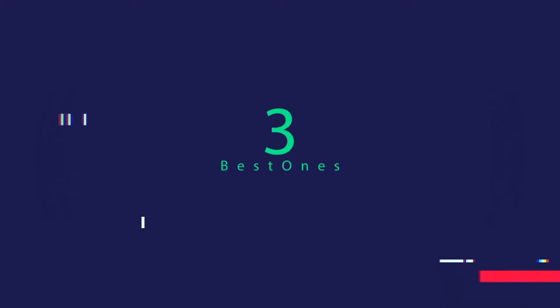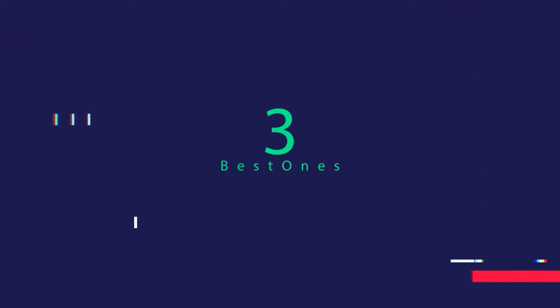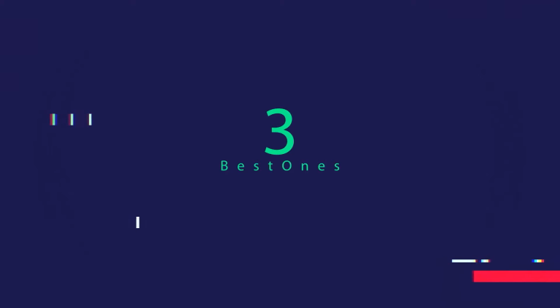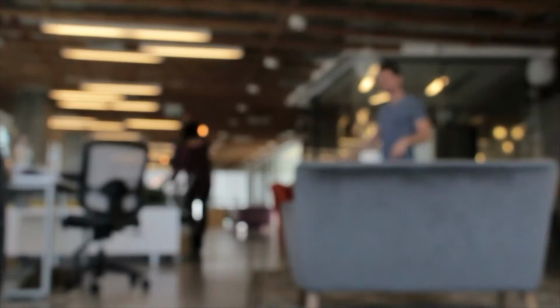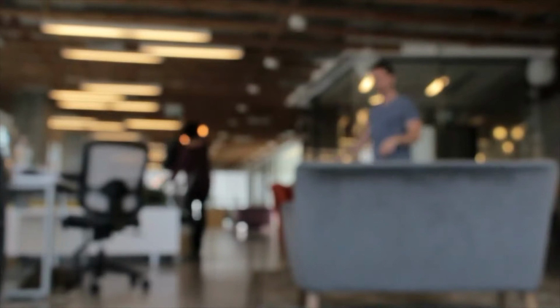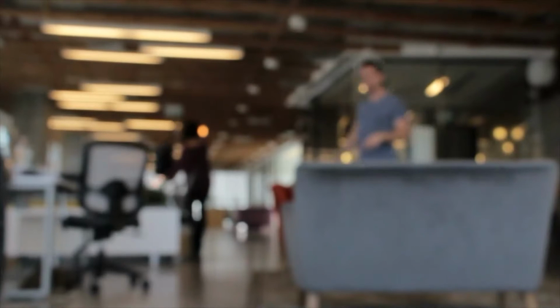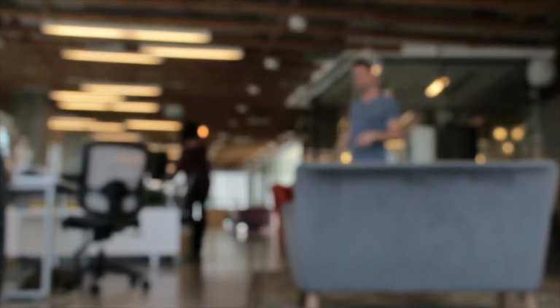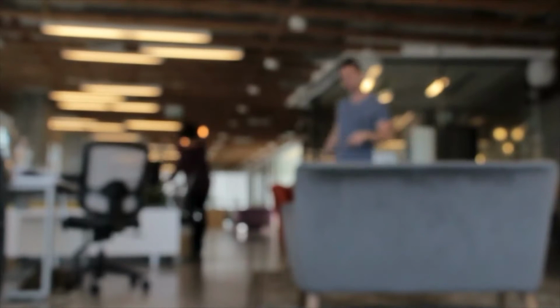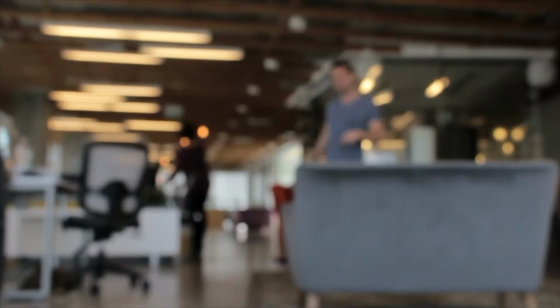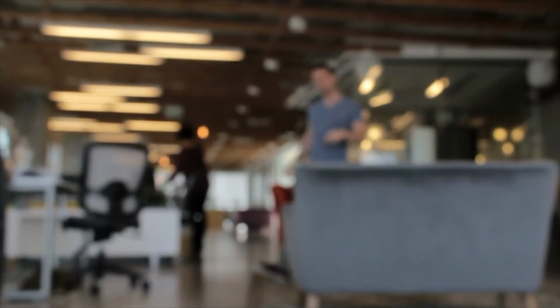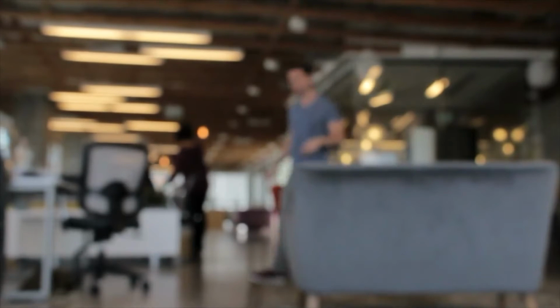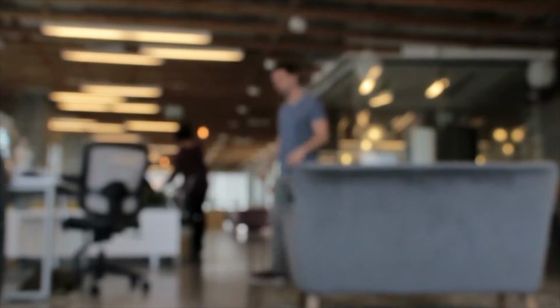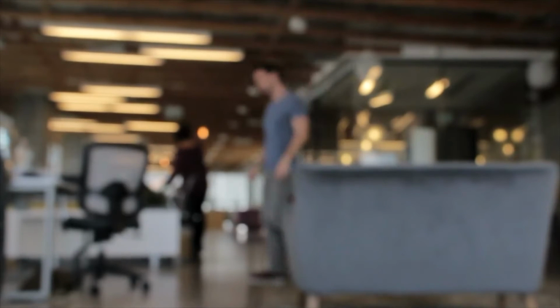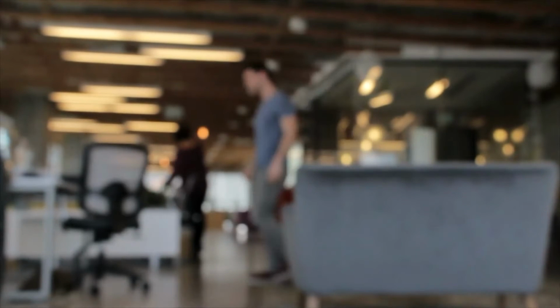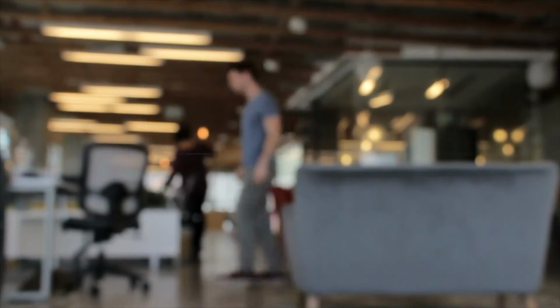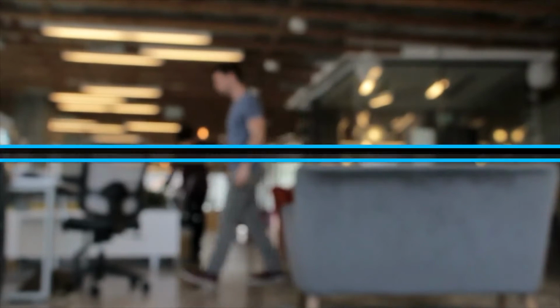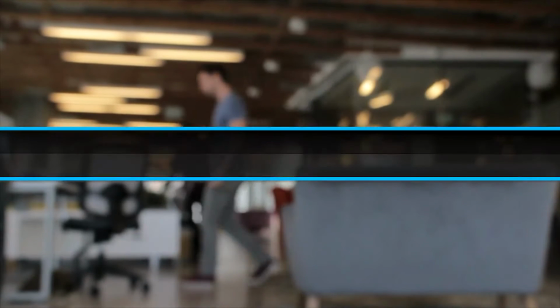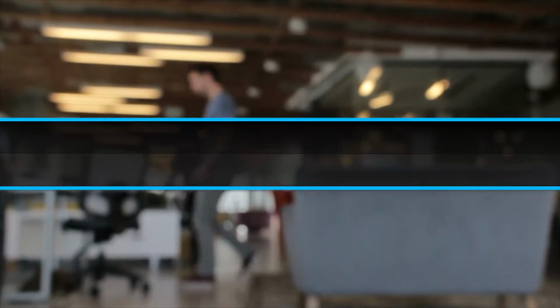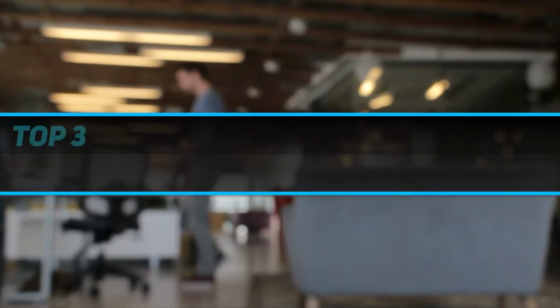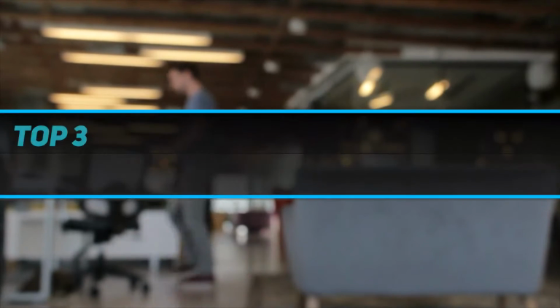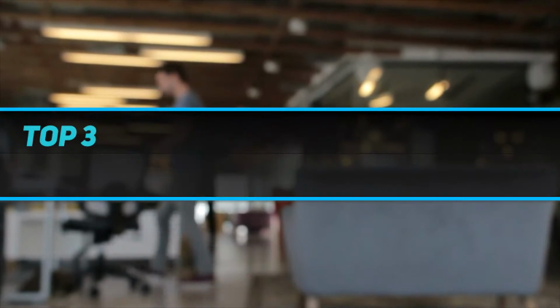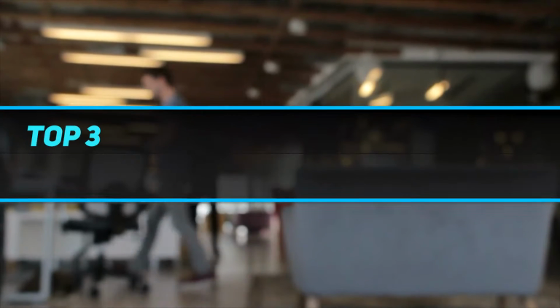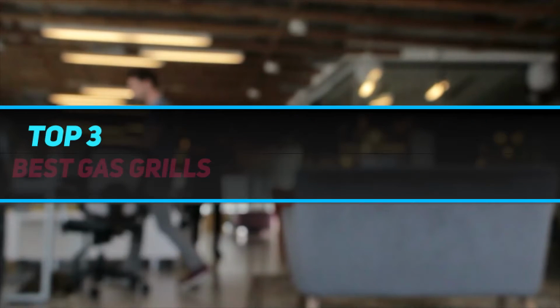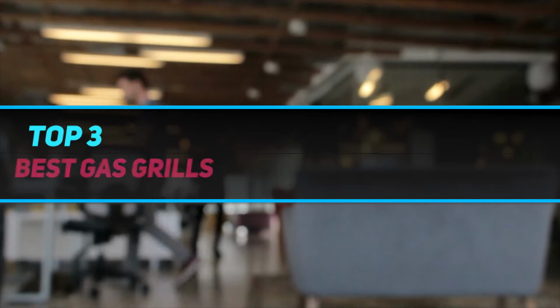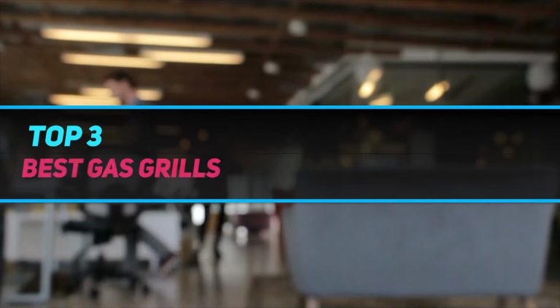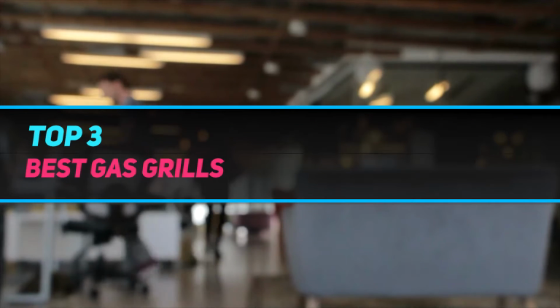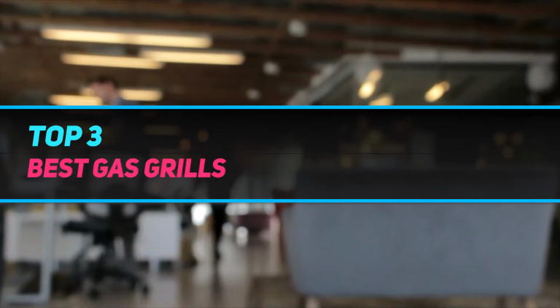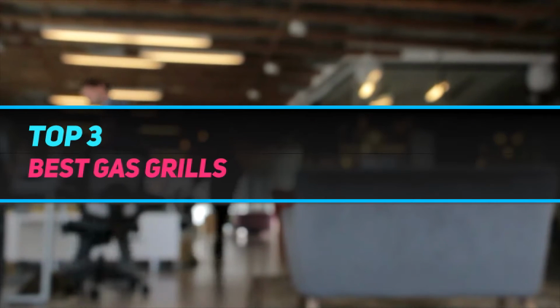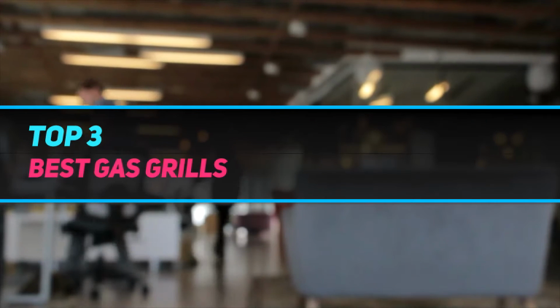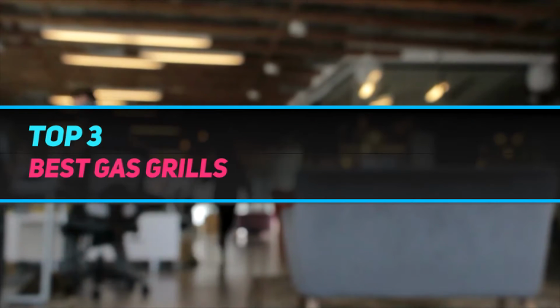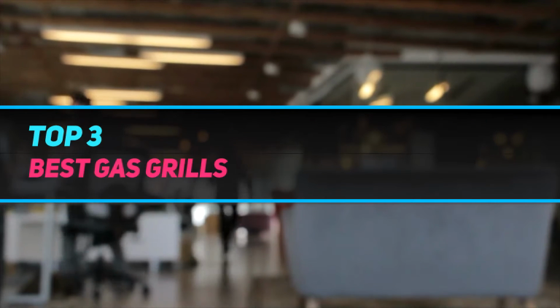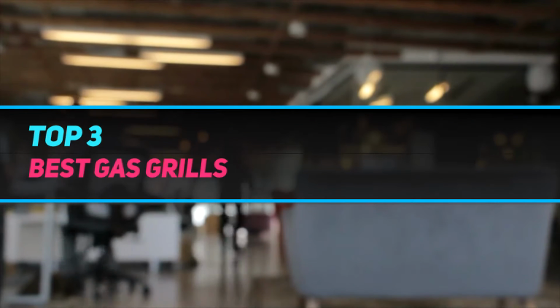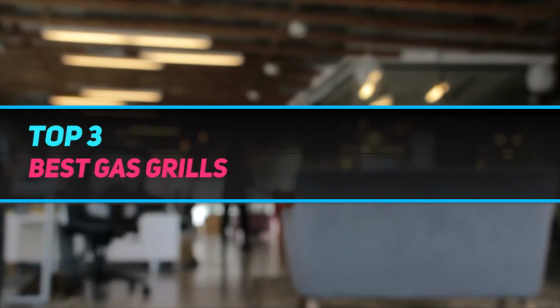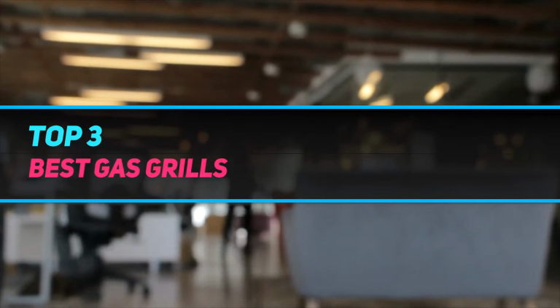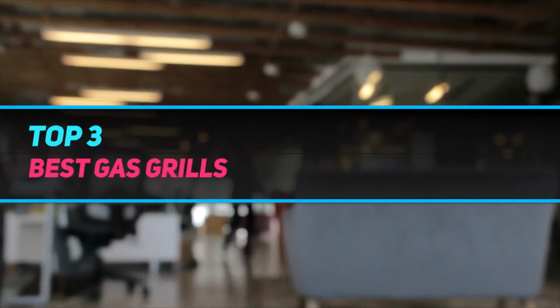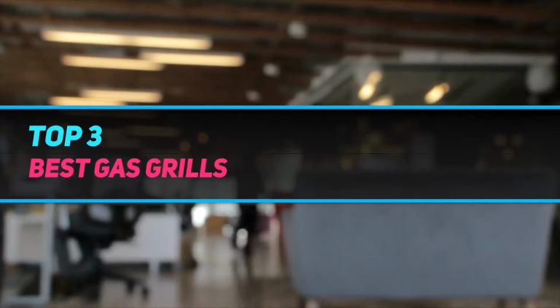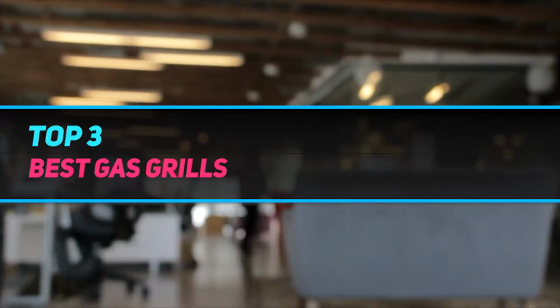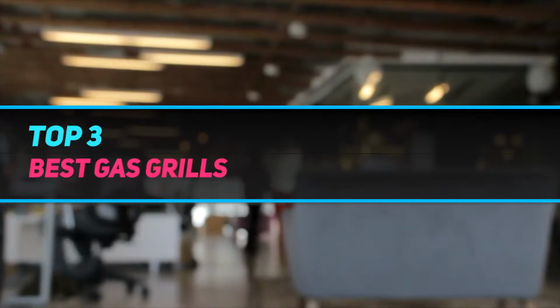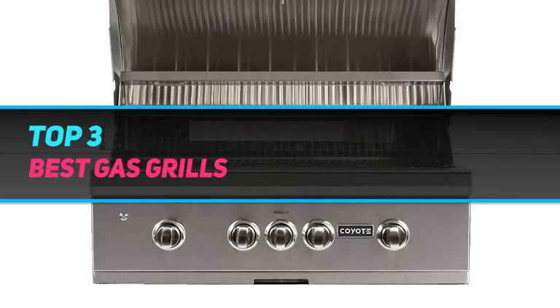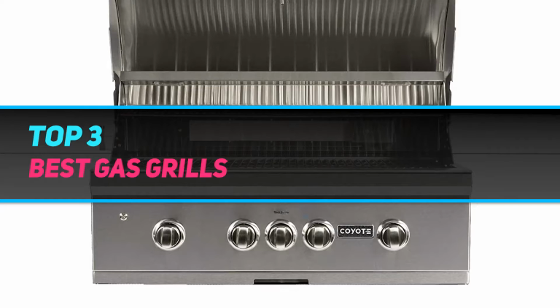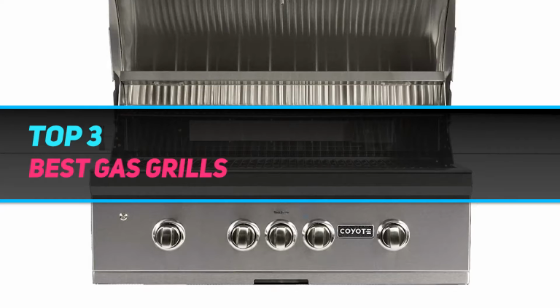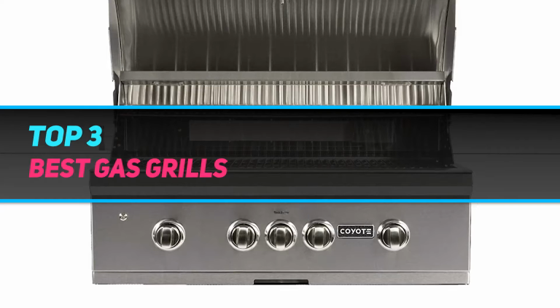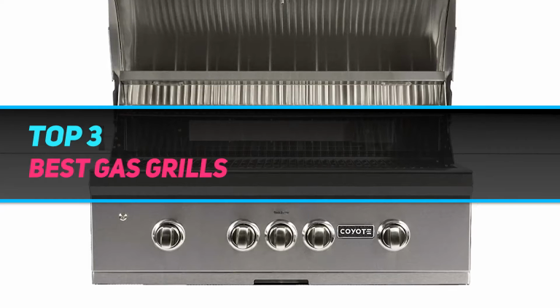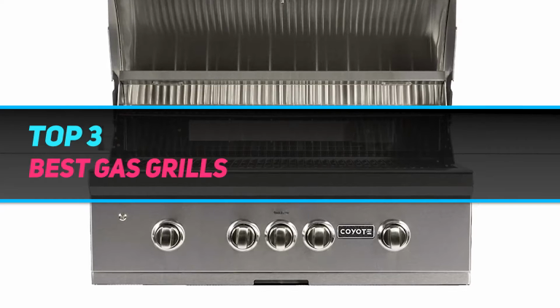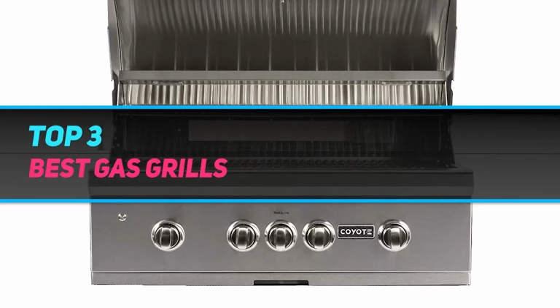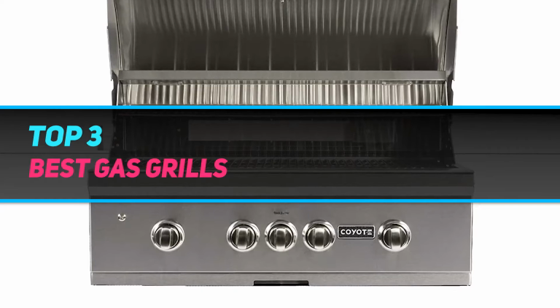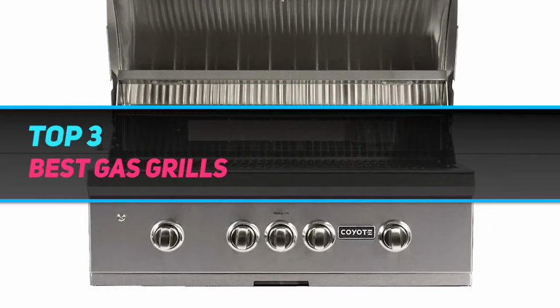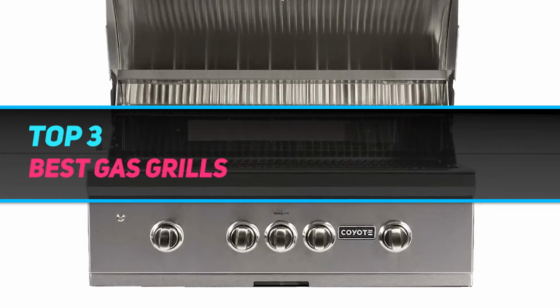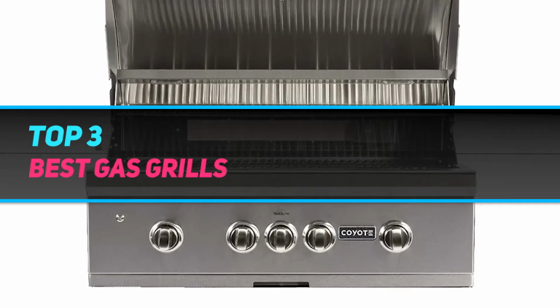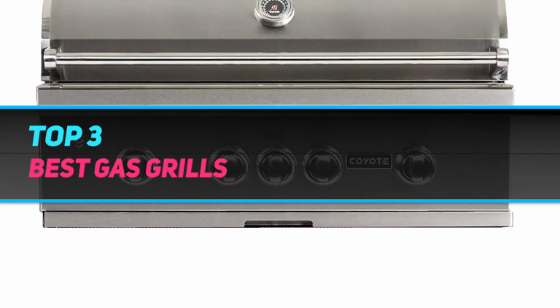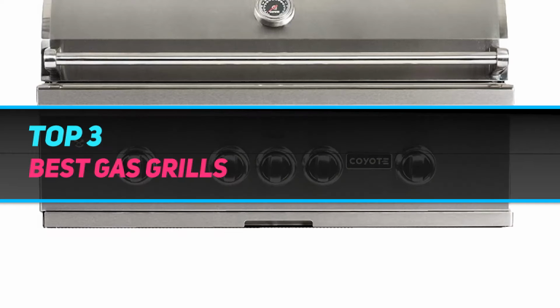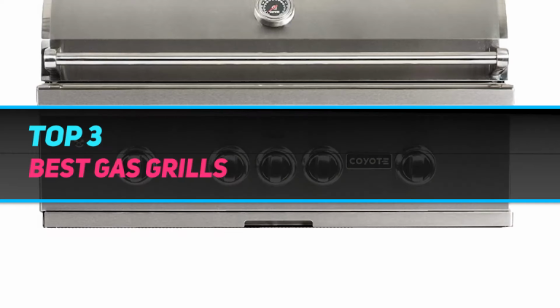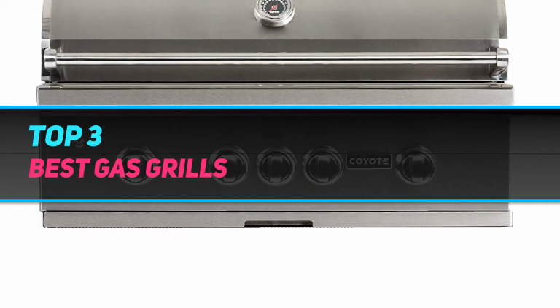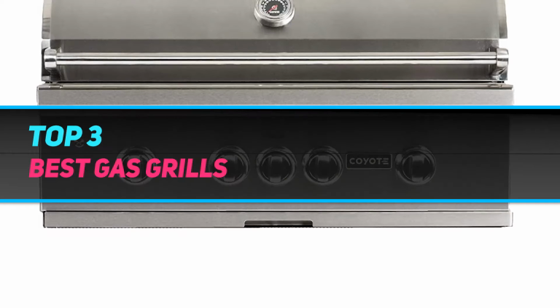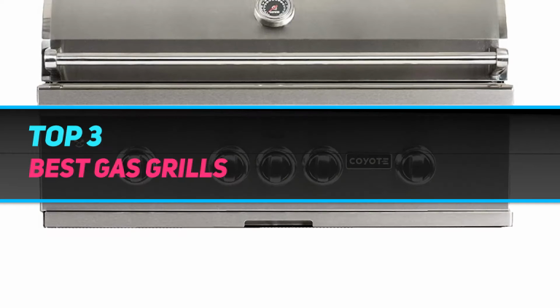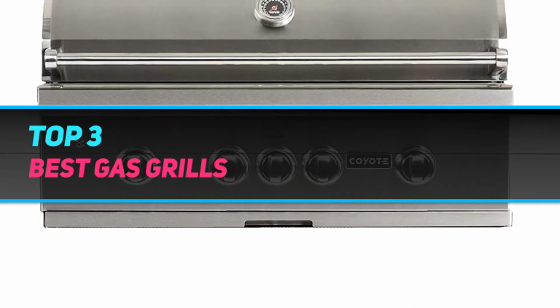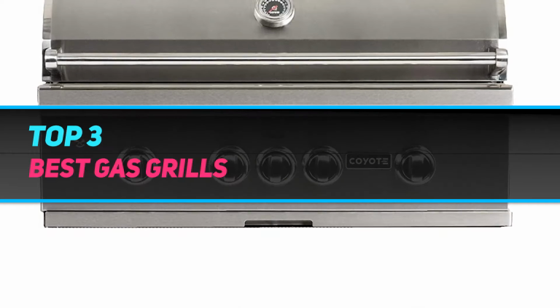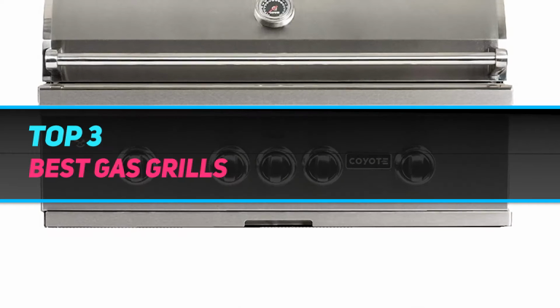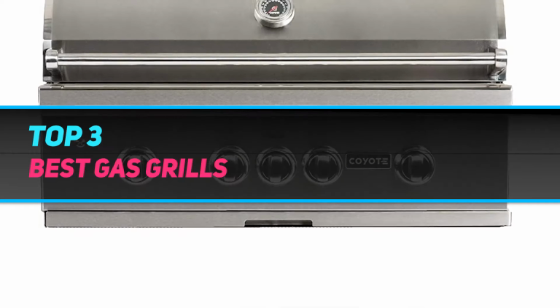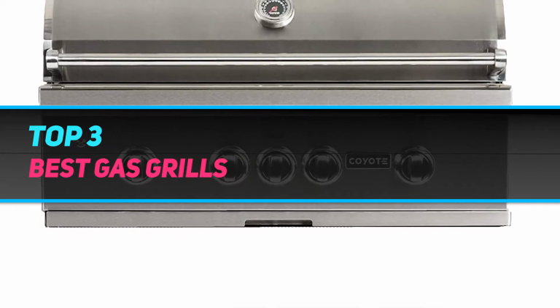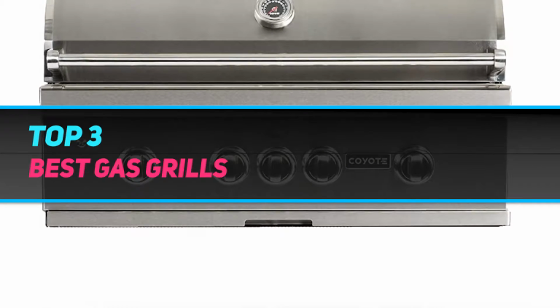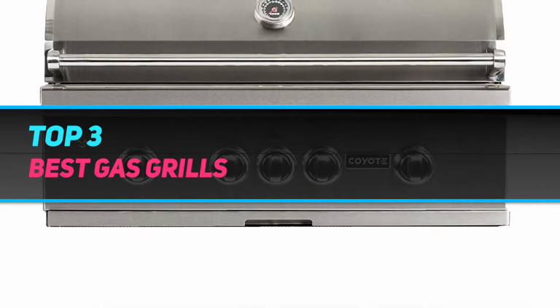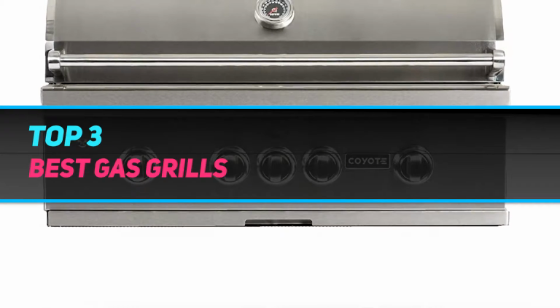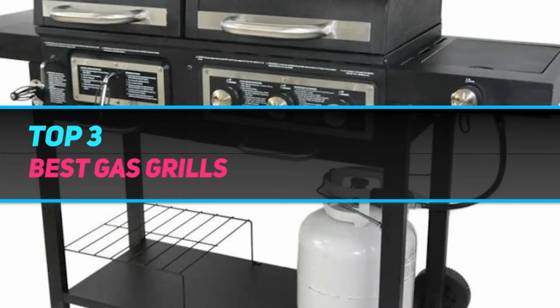Hi guys, welcome back to my channel. In today's video, we're going to check out the top 3 best gas grills.